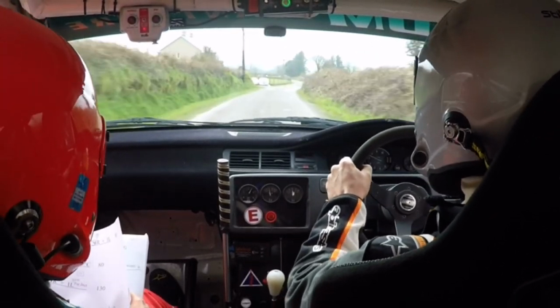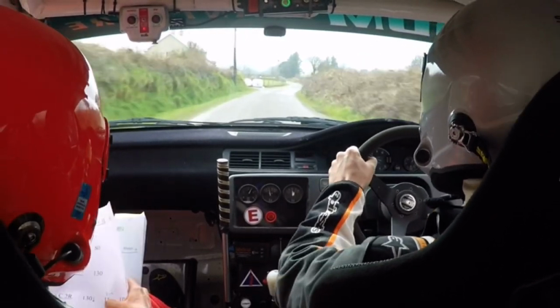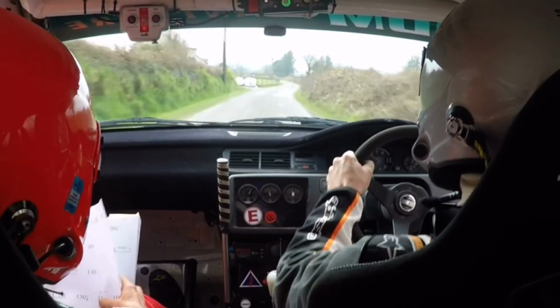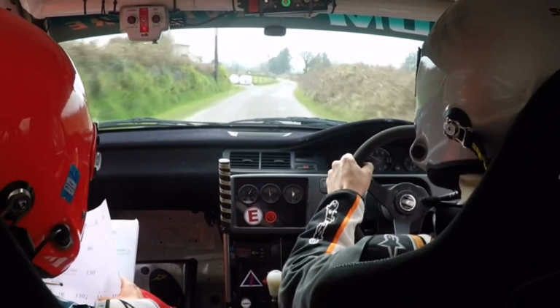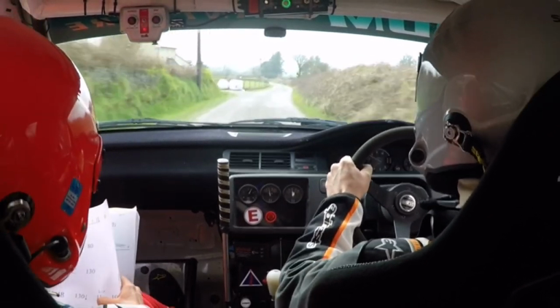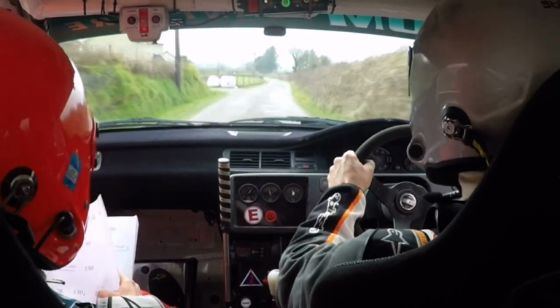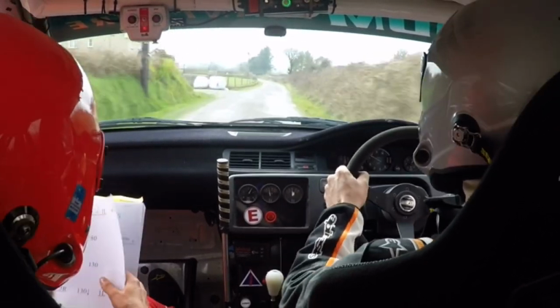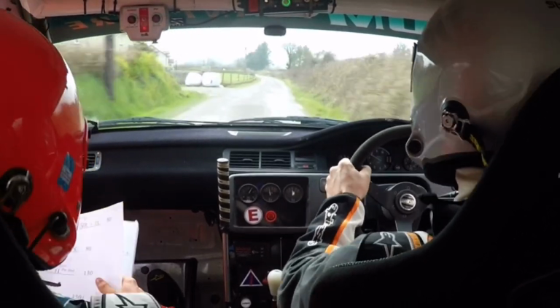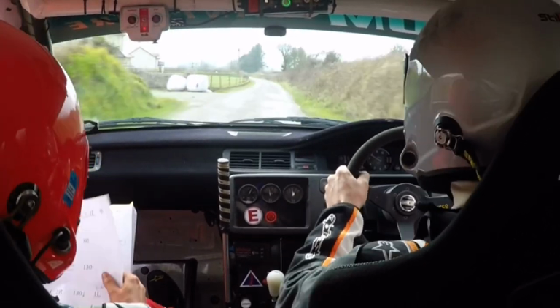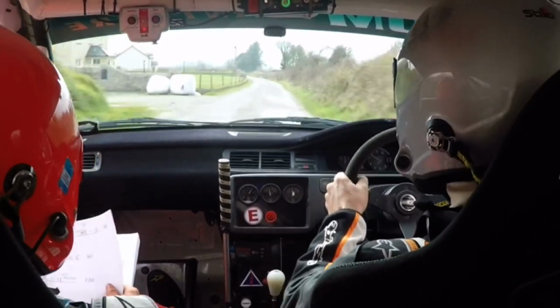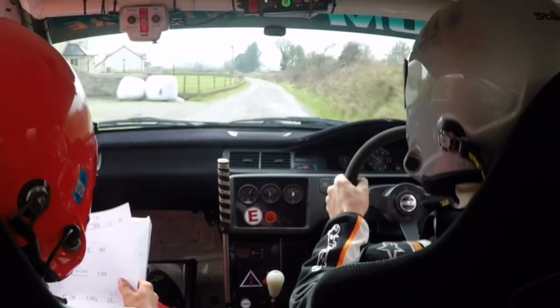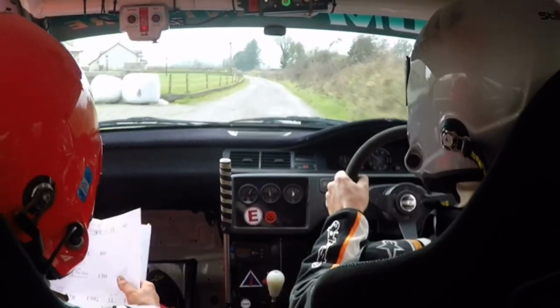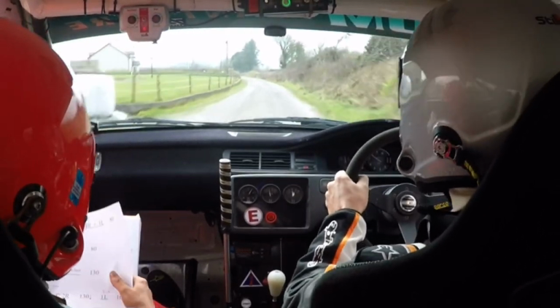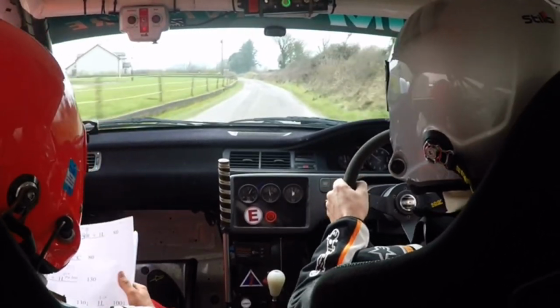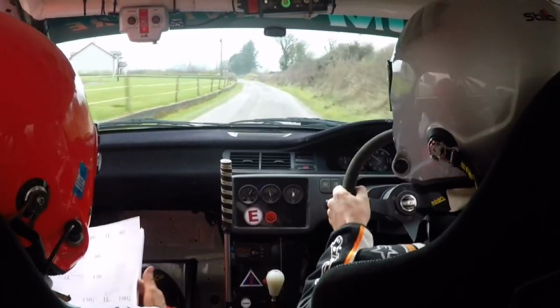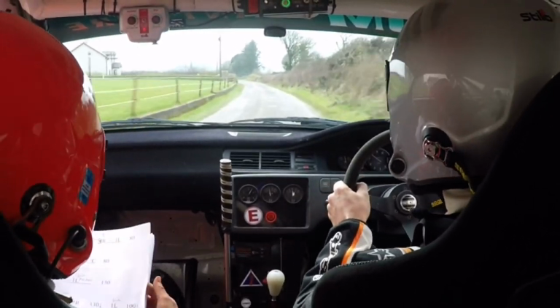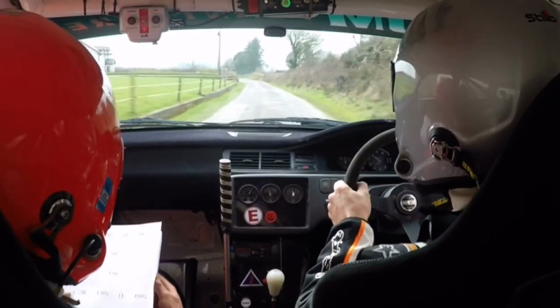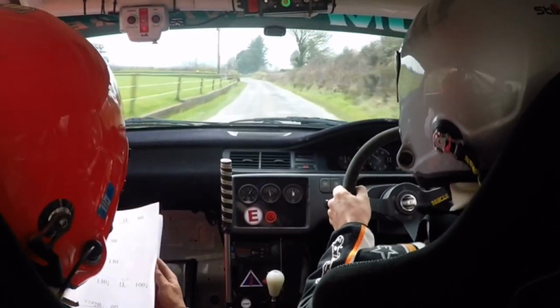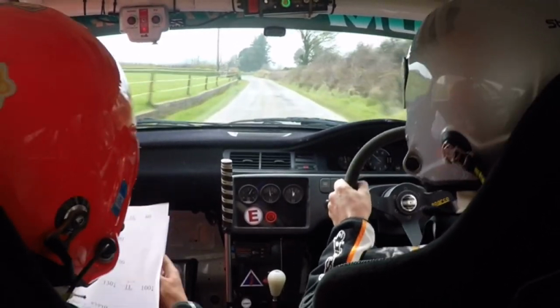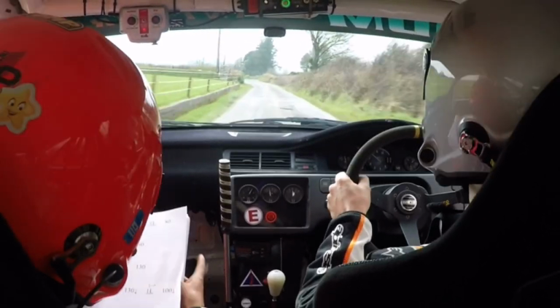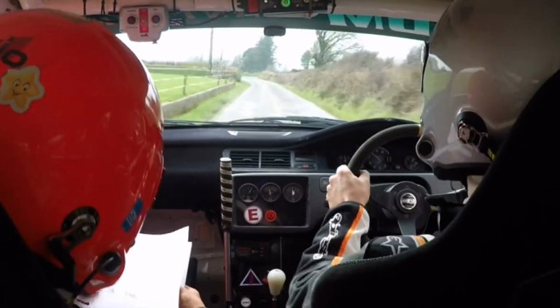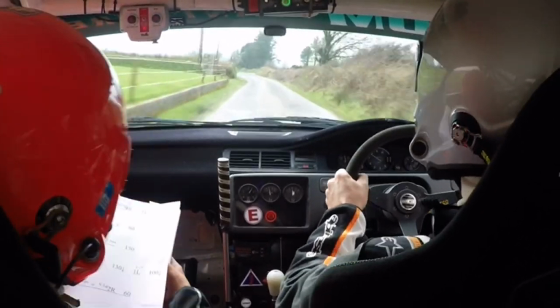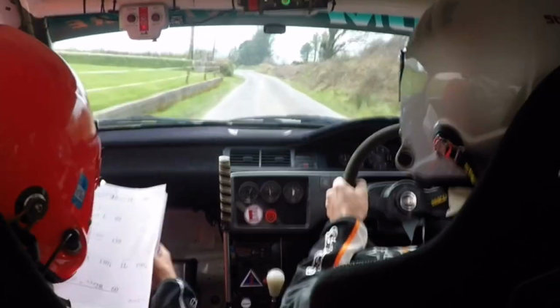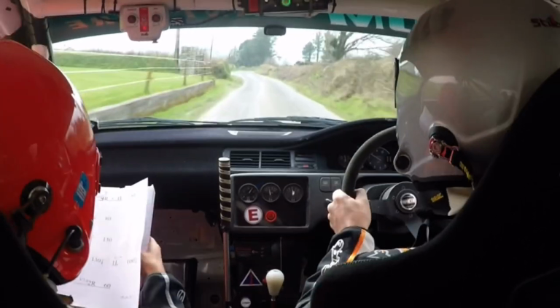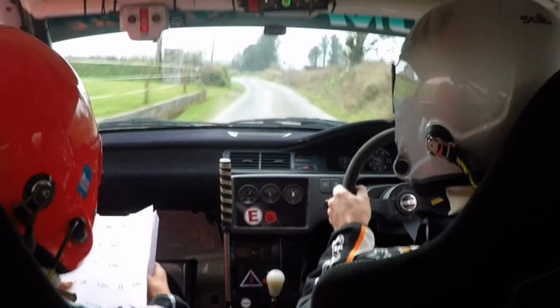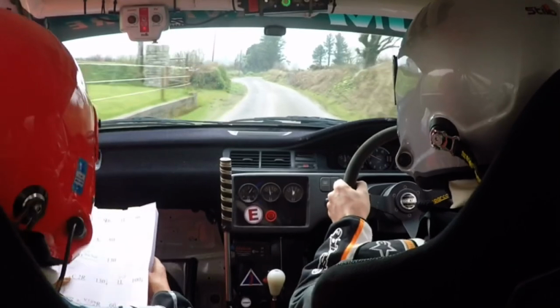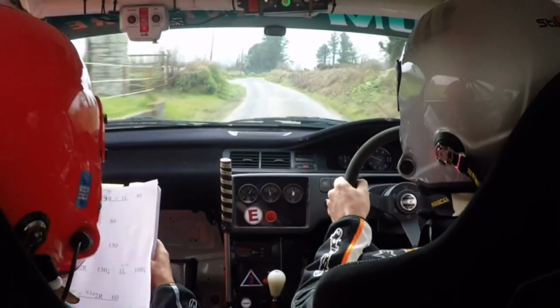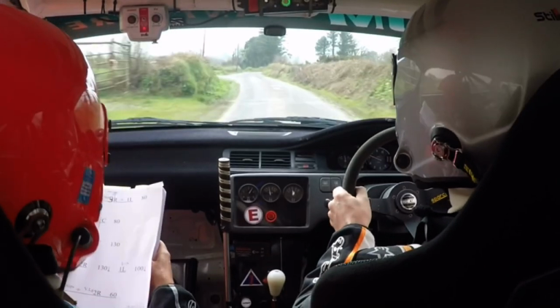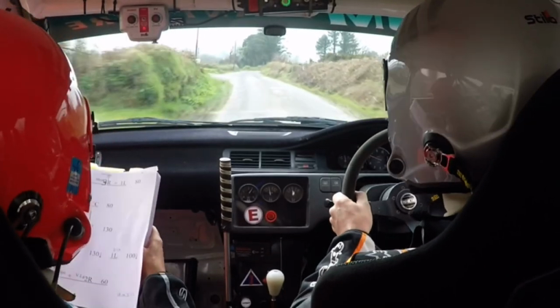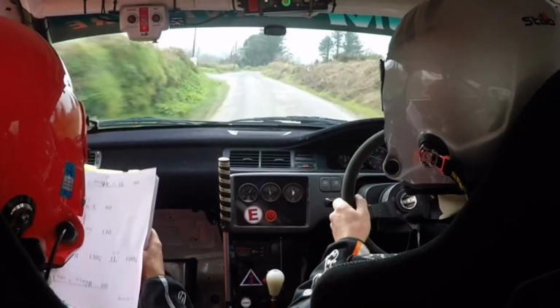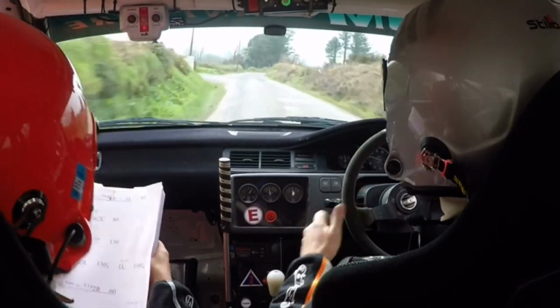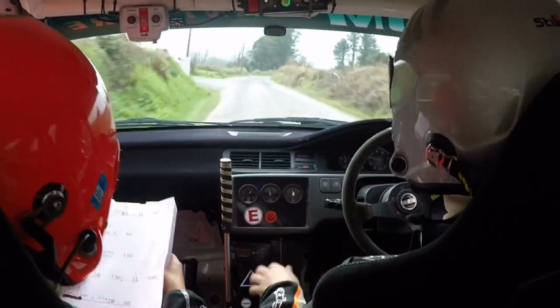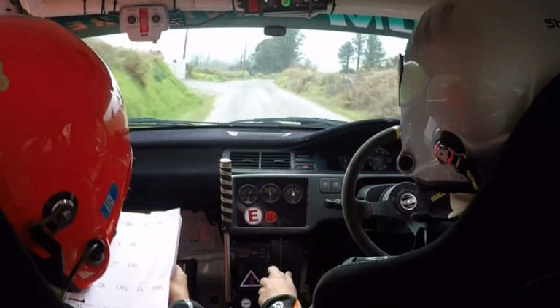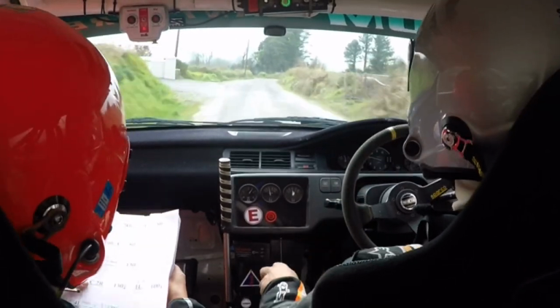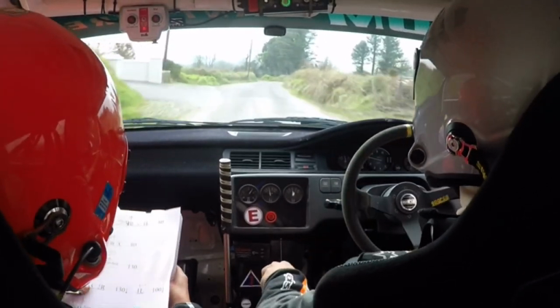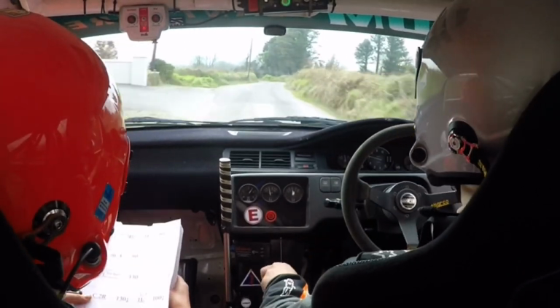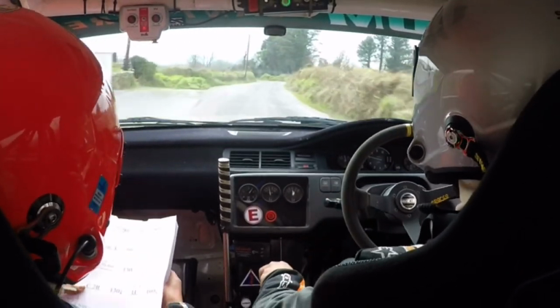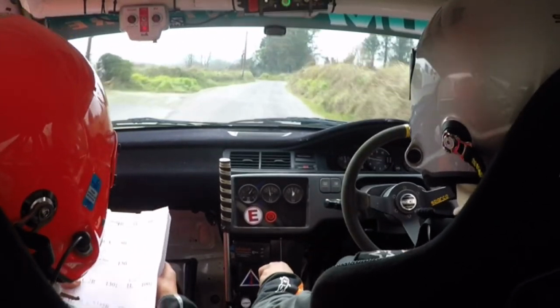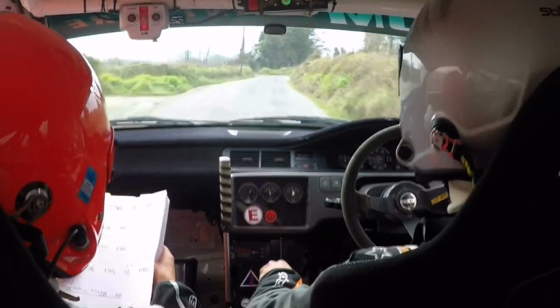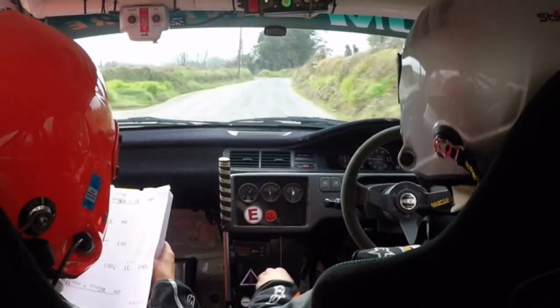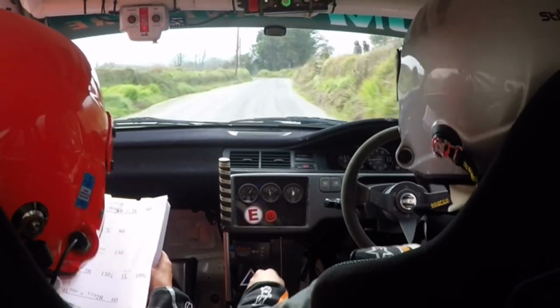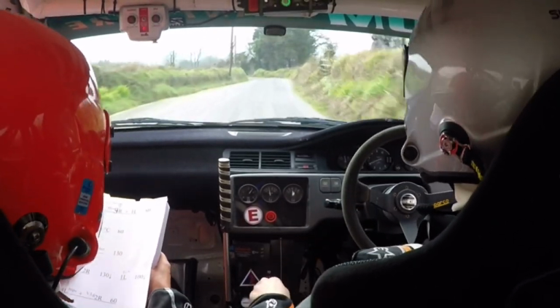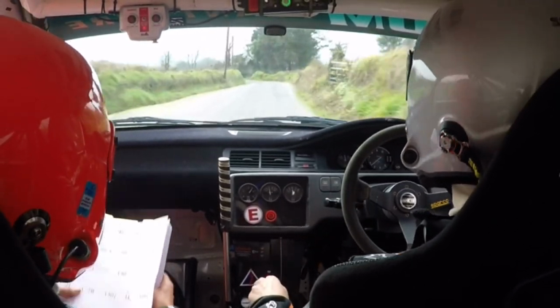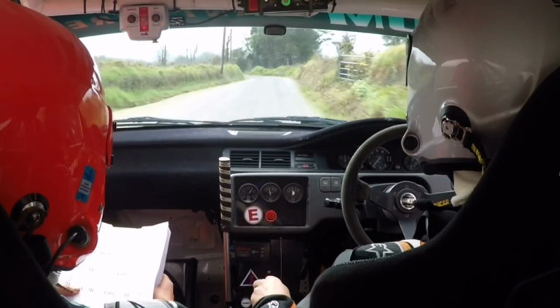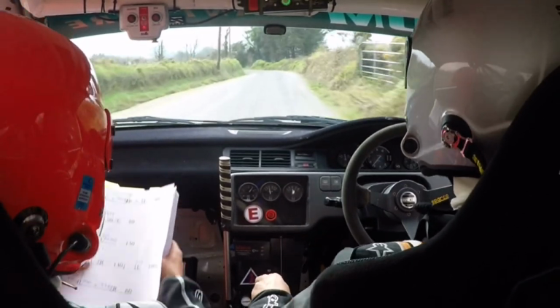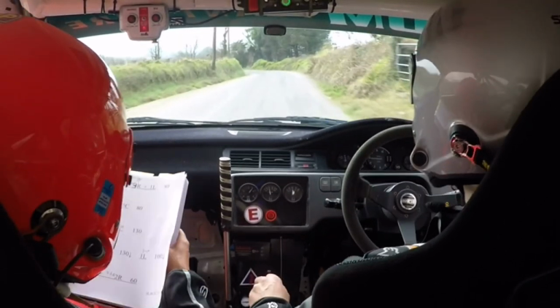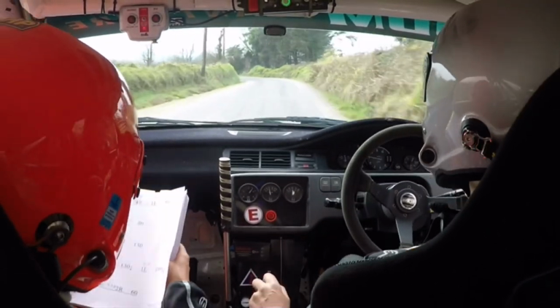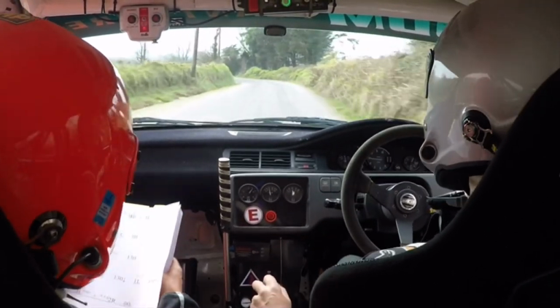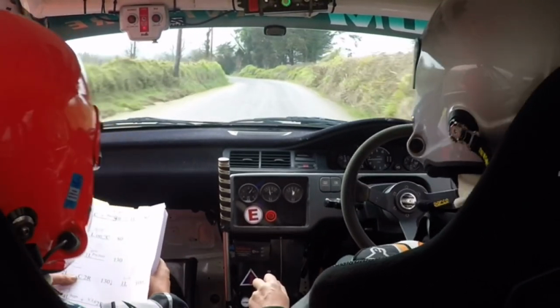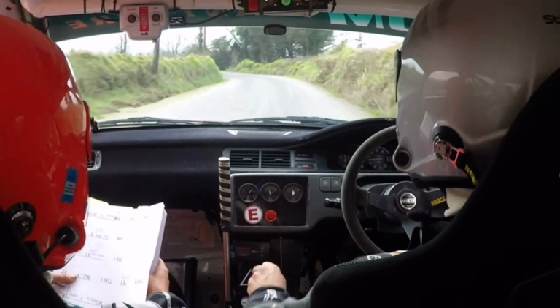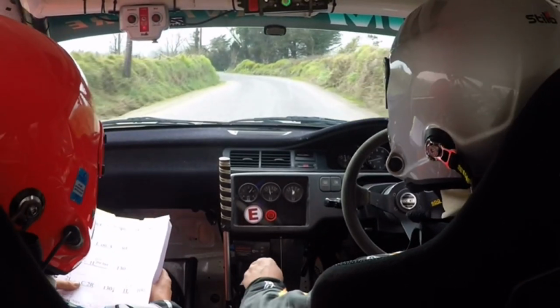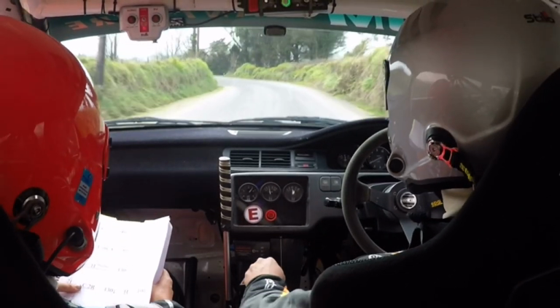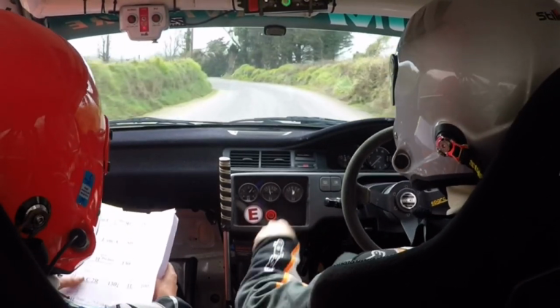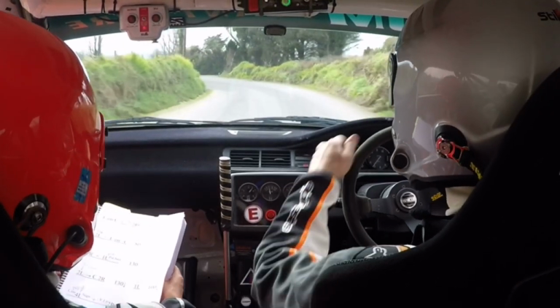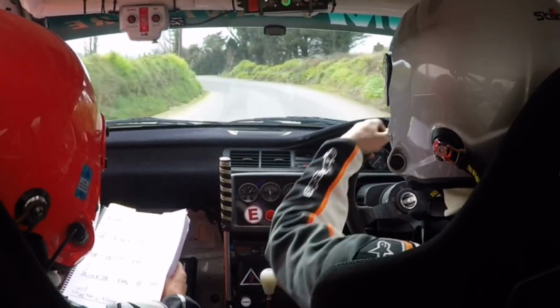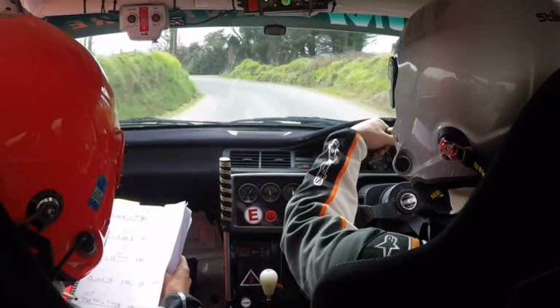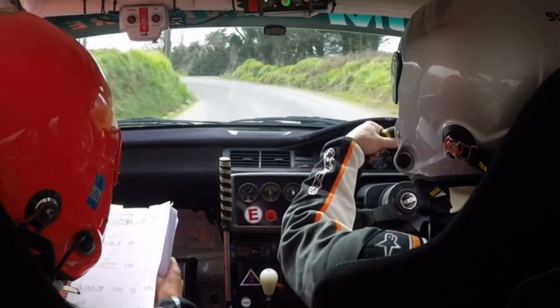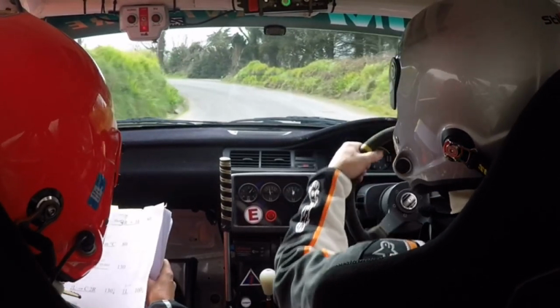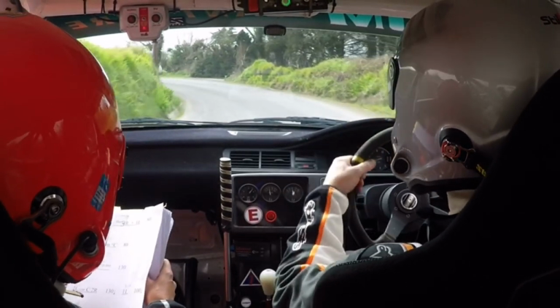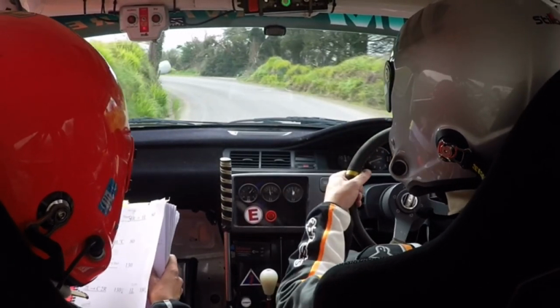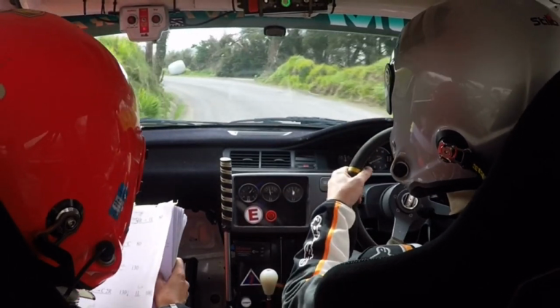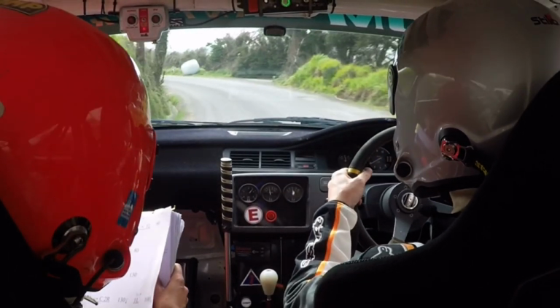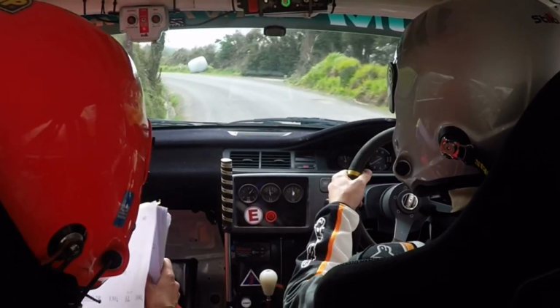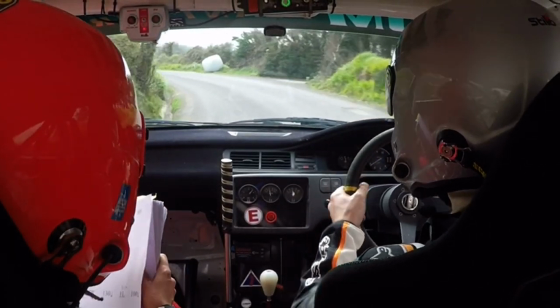1 left, 100 downhill, care. 4 left, nips and a very long 2 right, 60. 4 left here, nips.